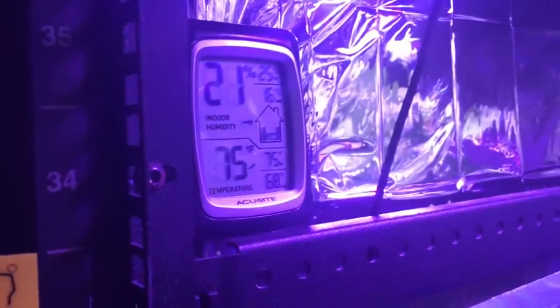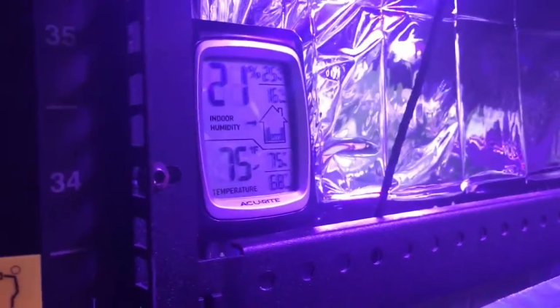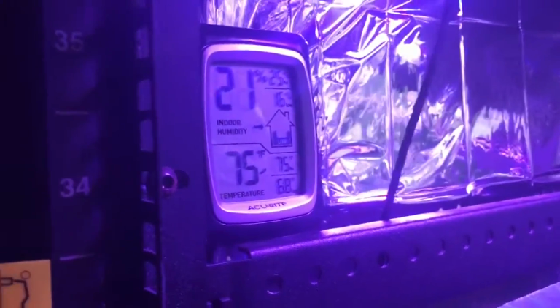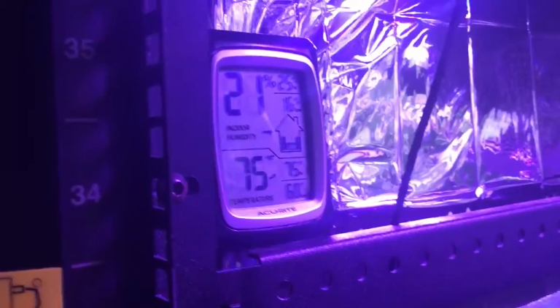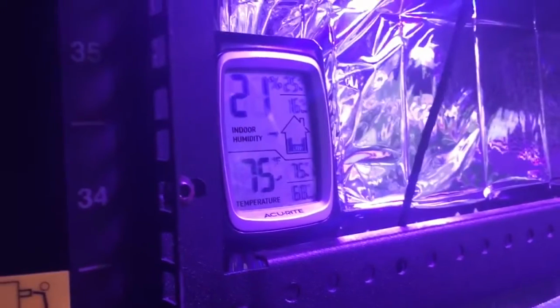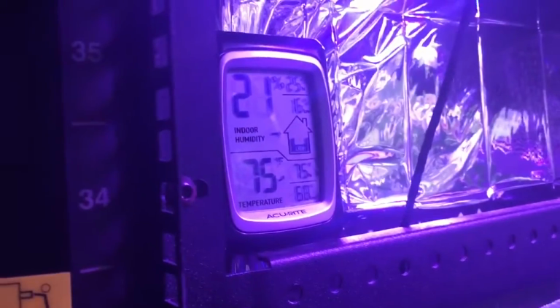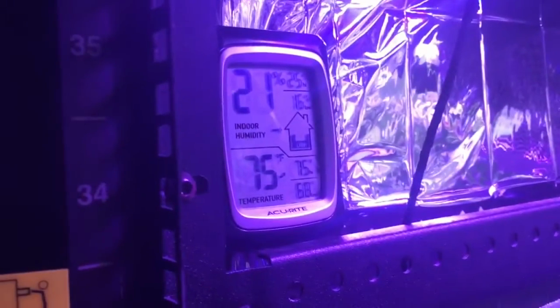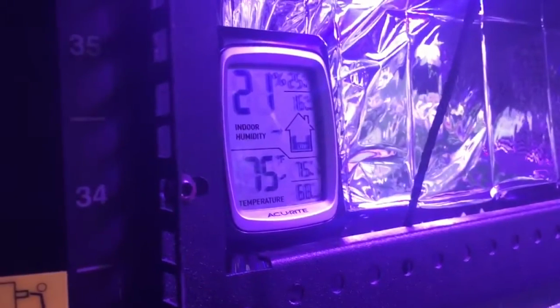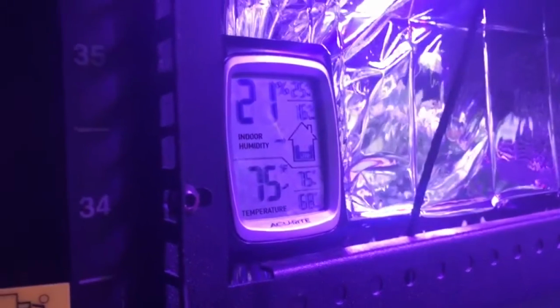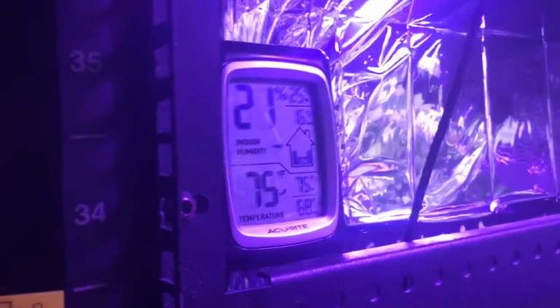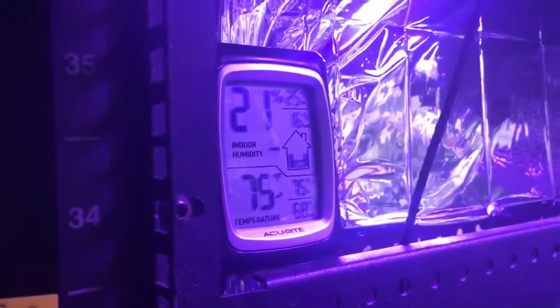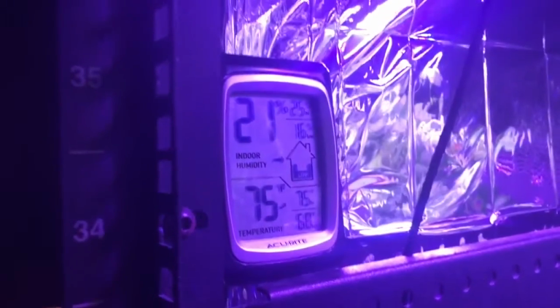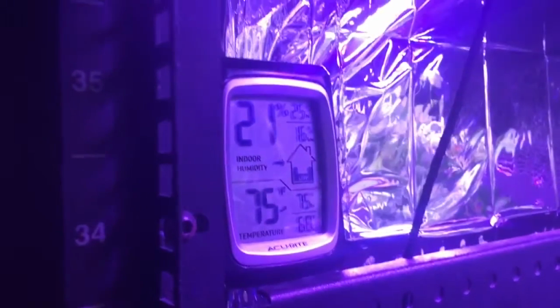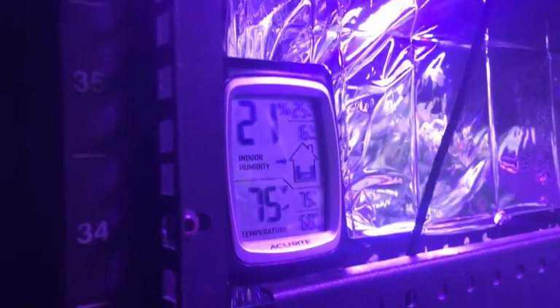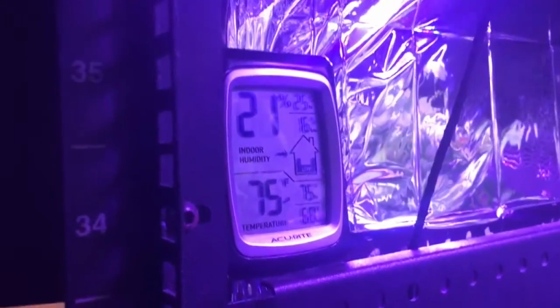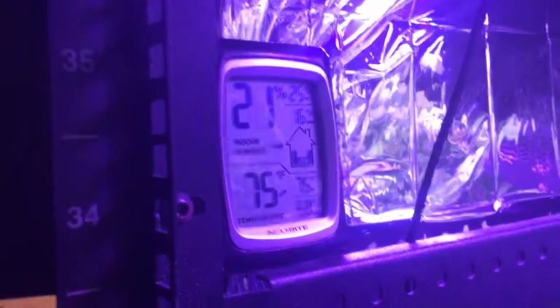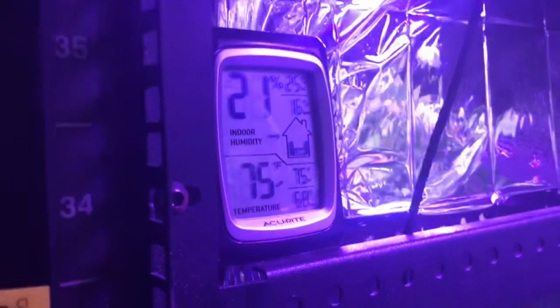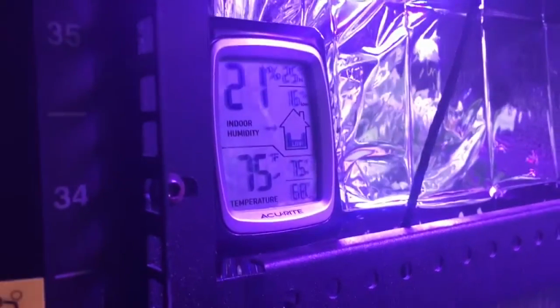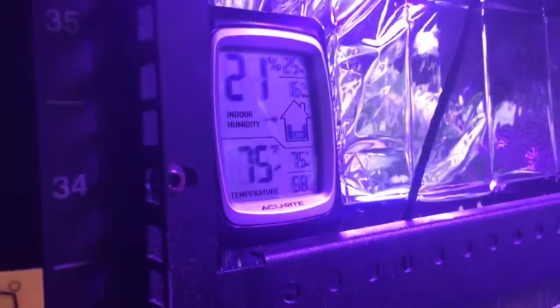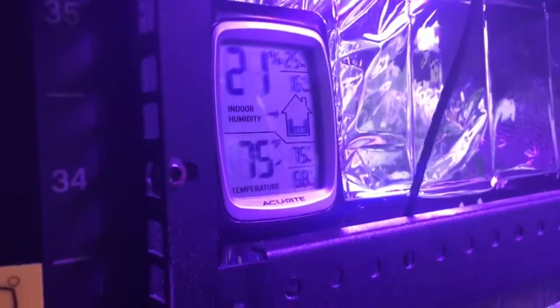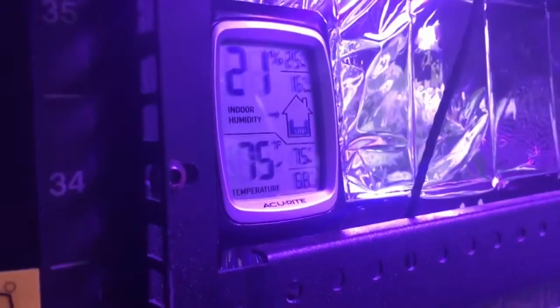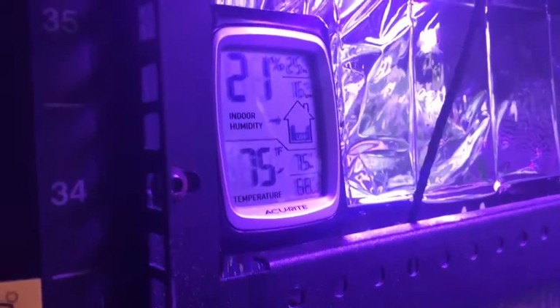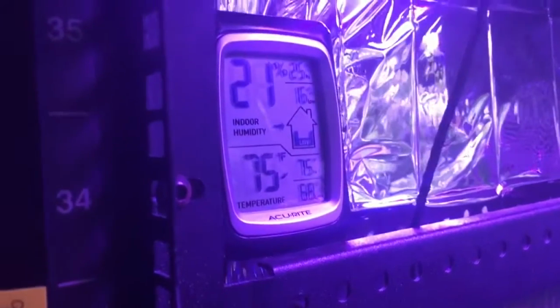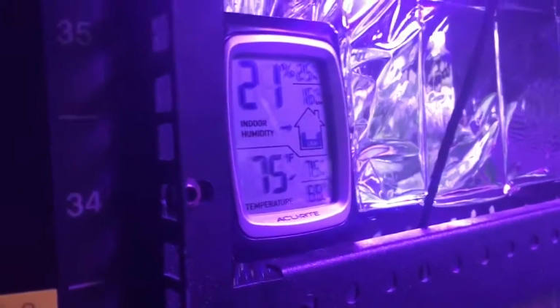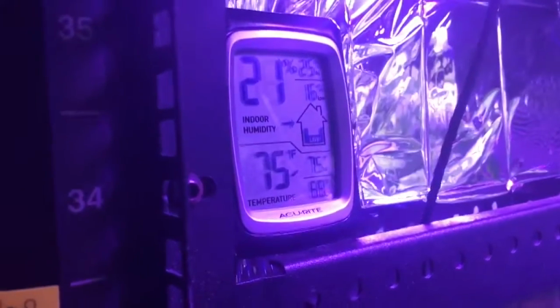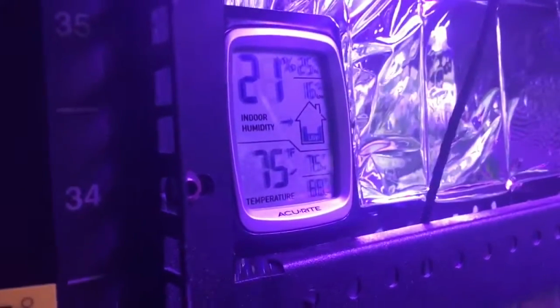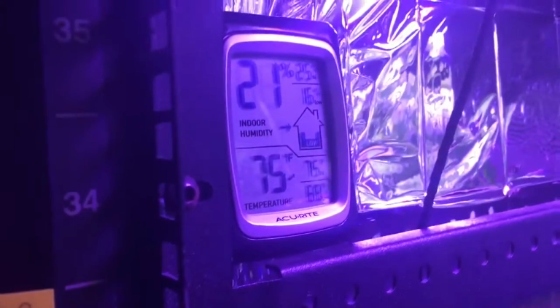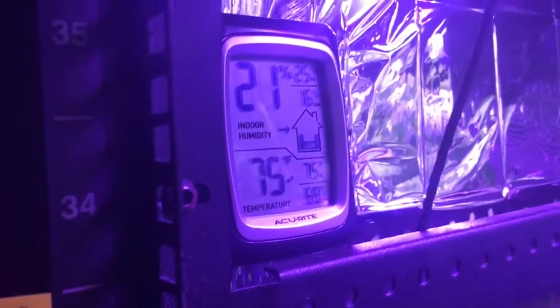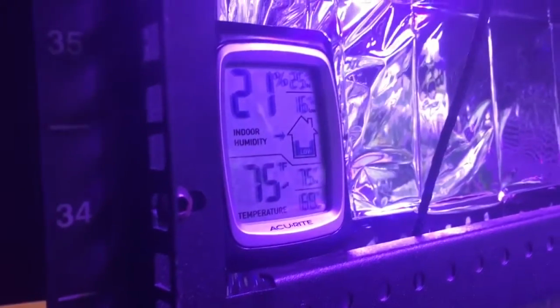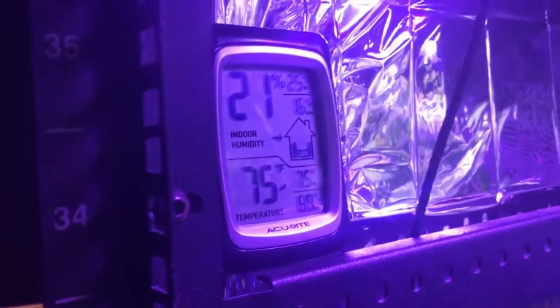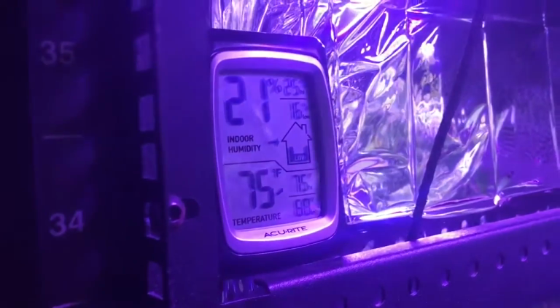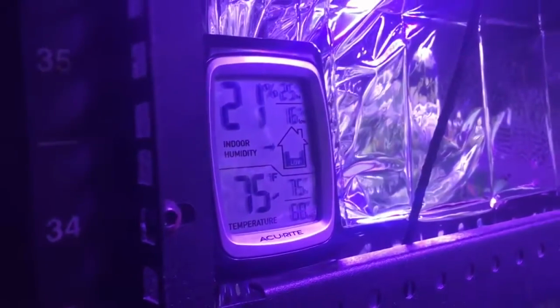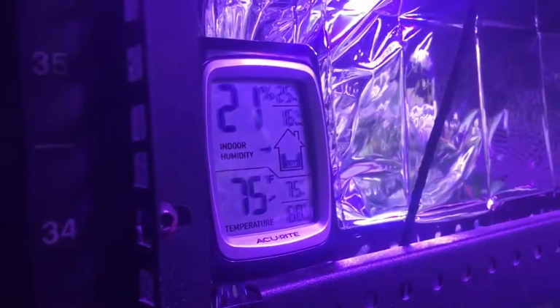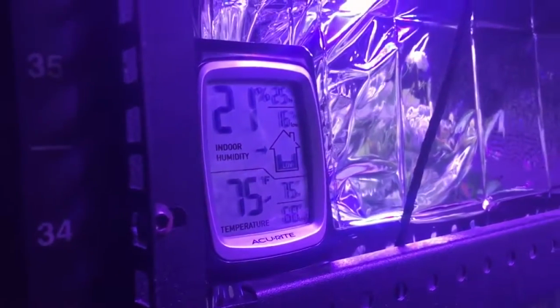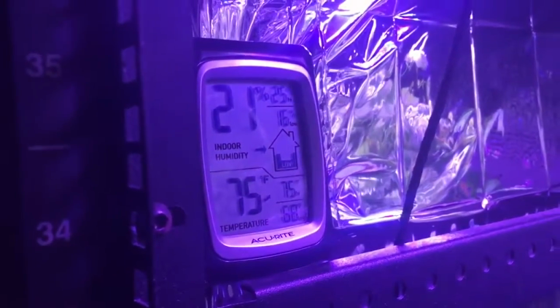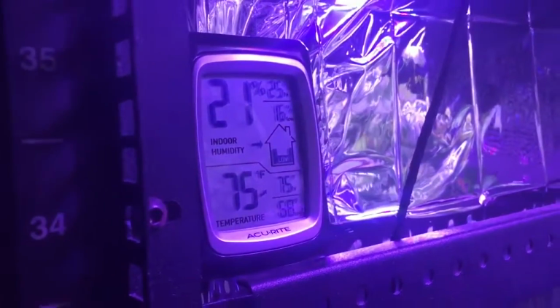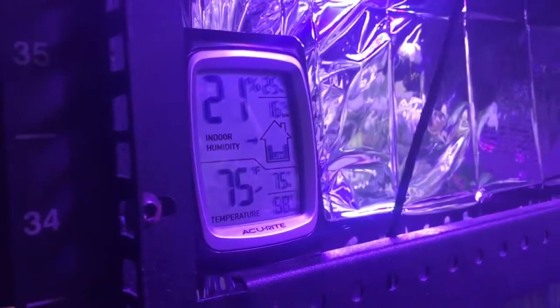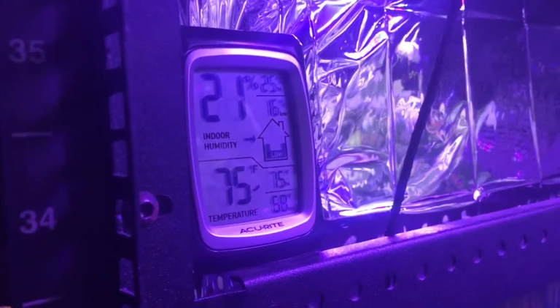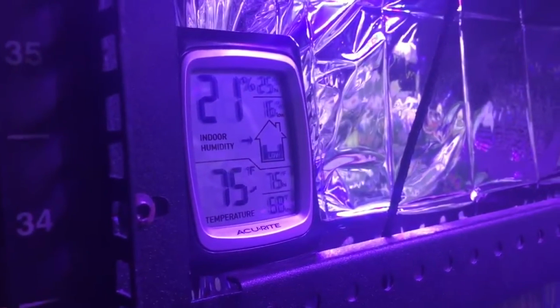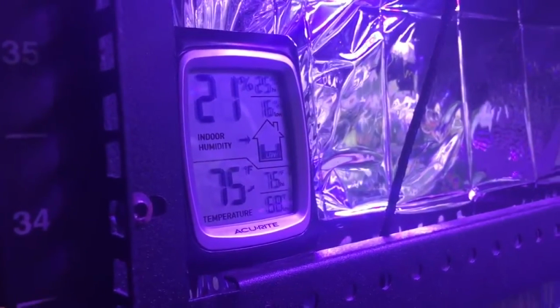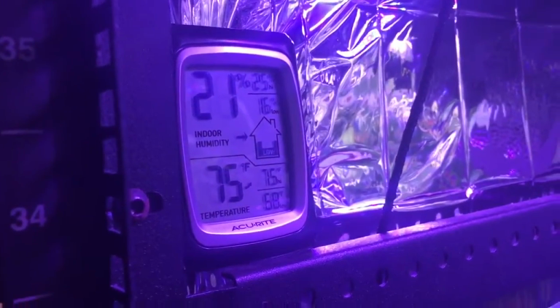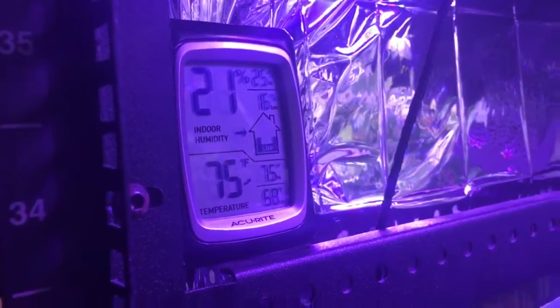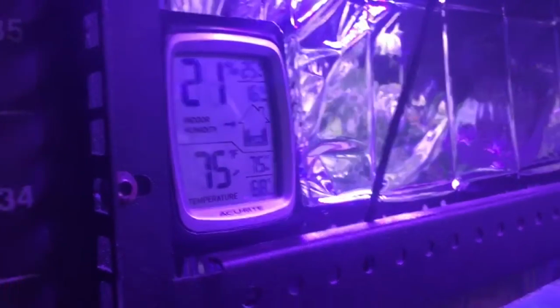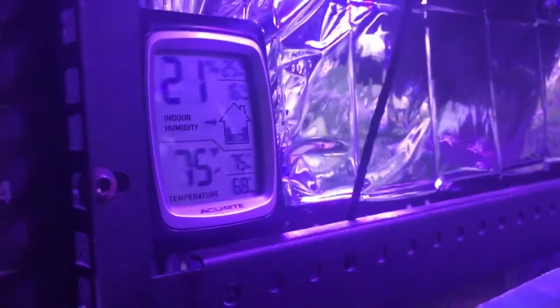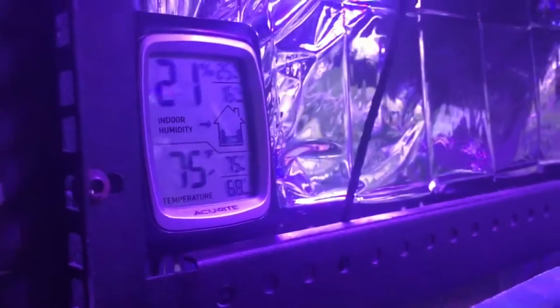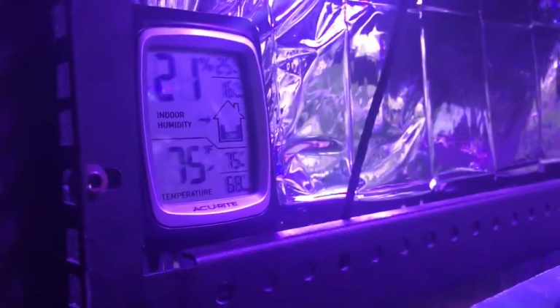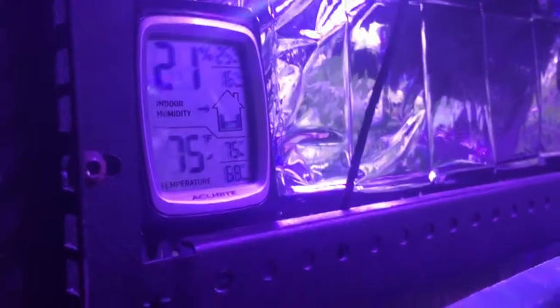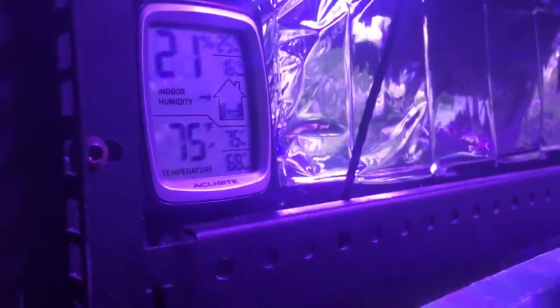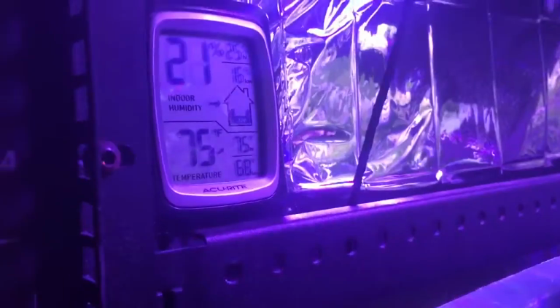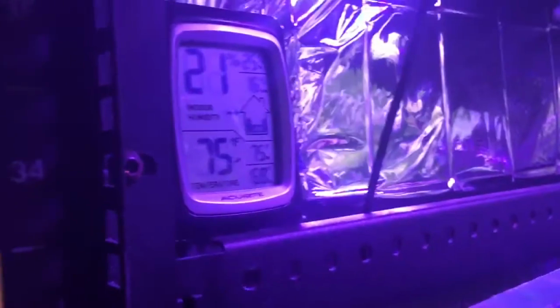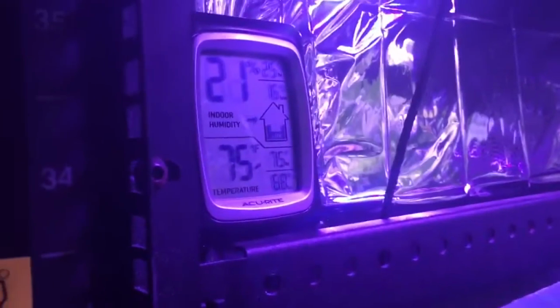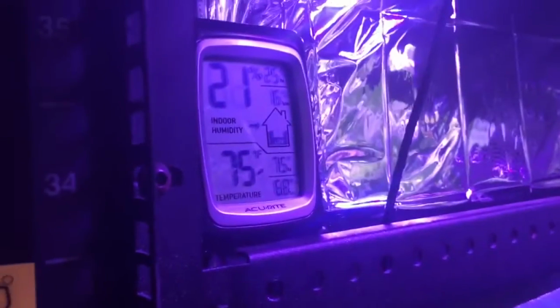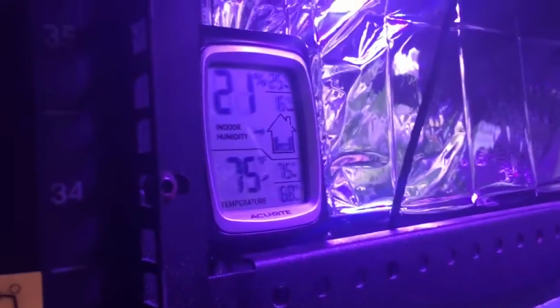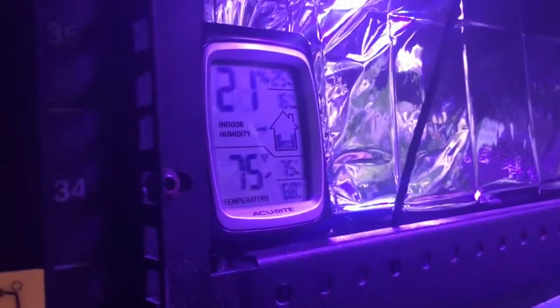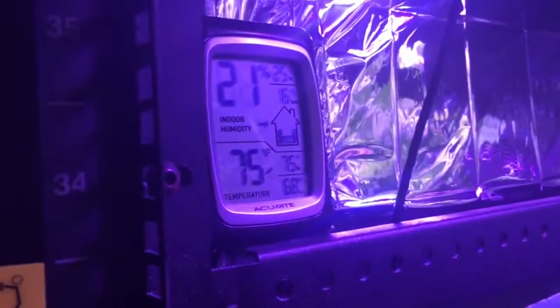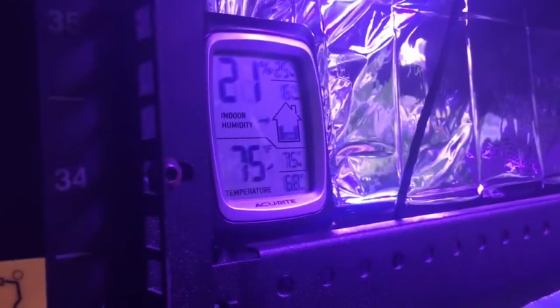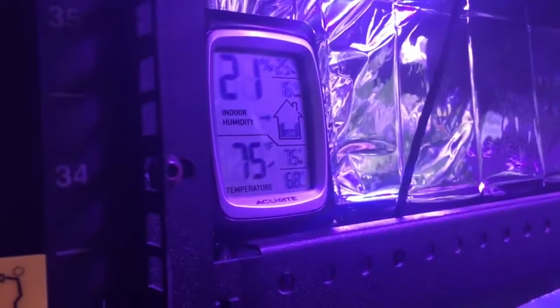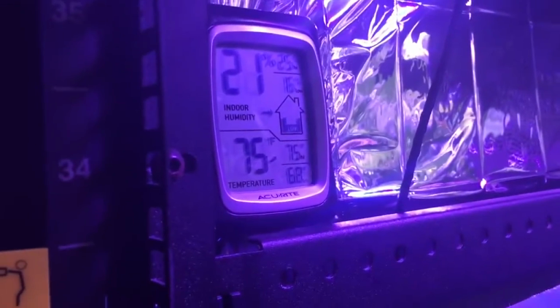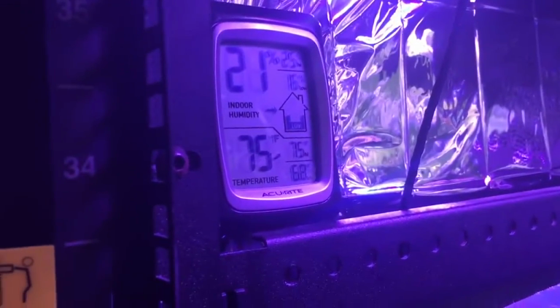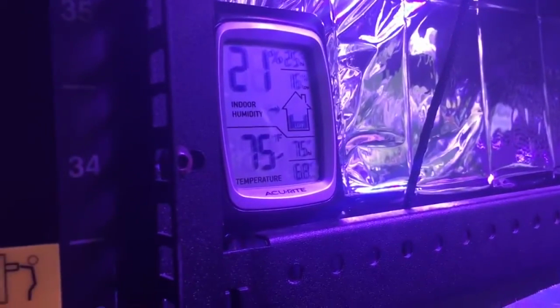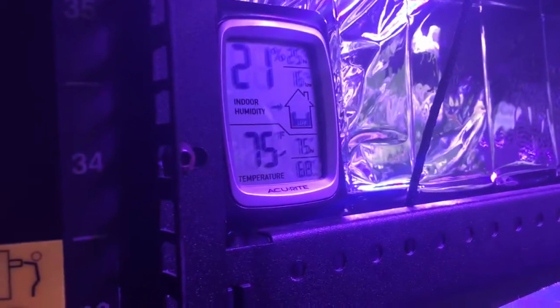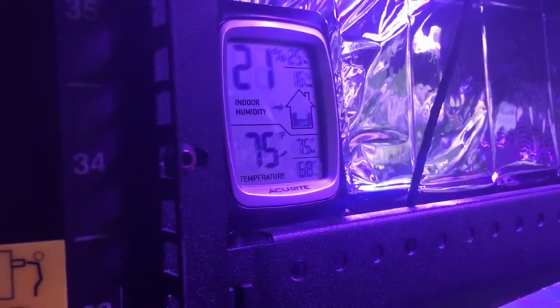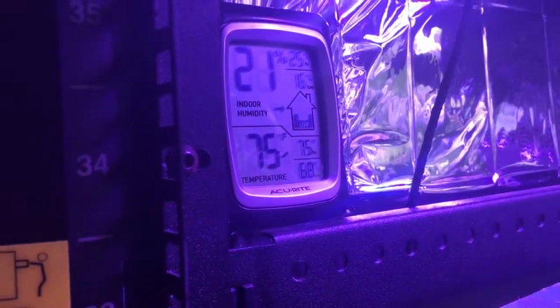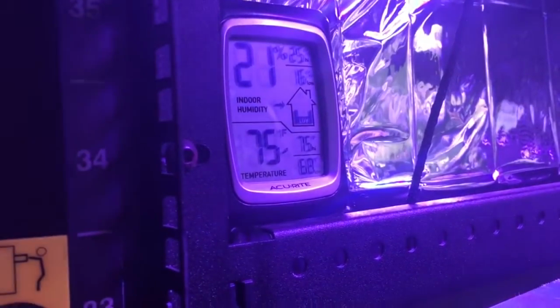Super low humidity, a nice constant temperature, hardly dips below 68.